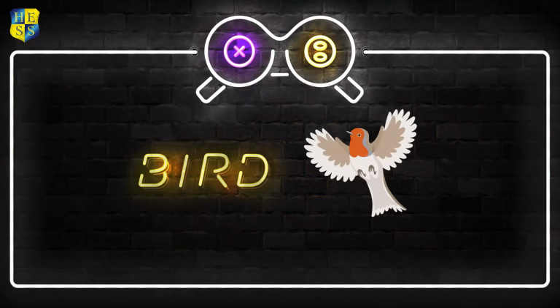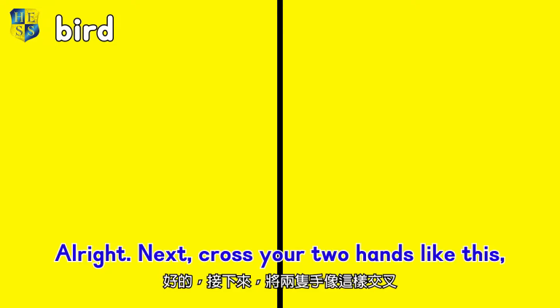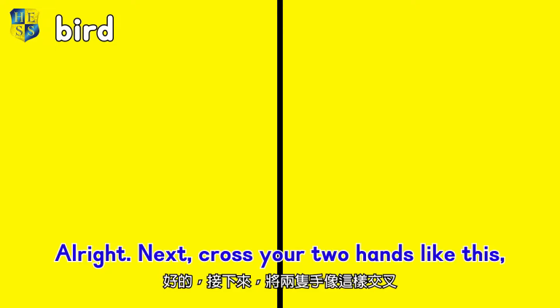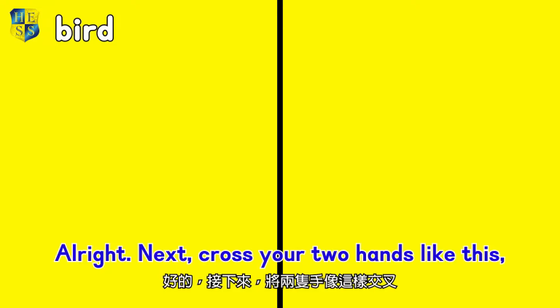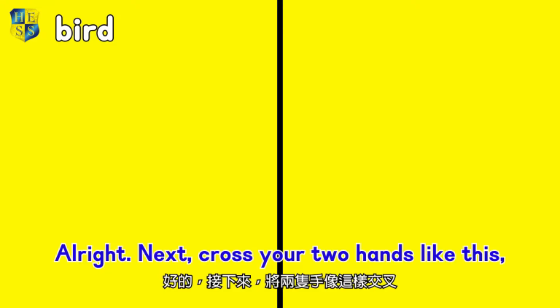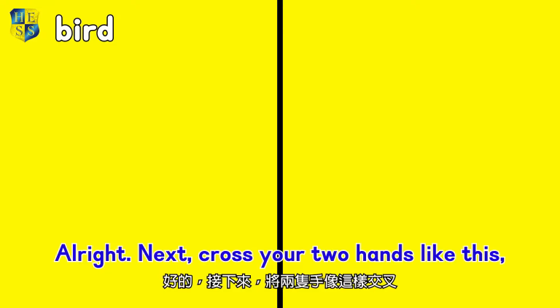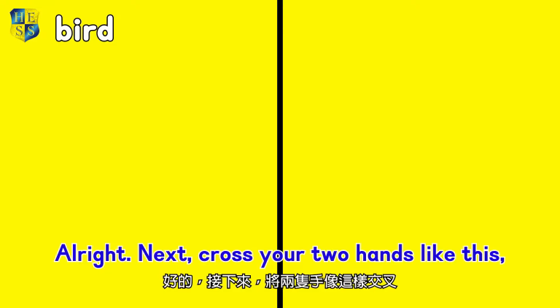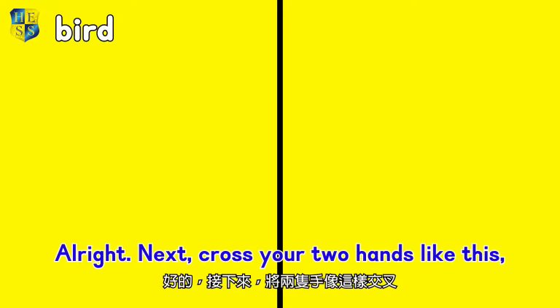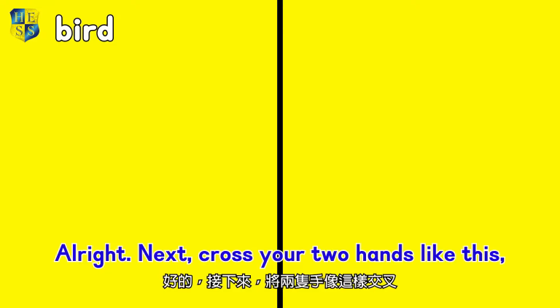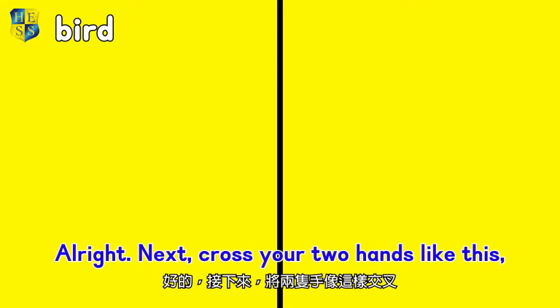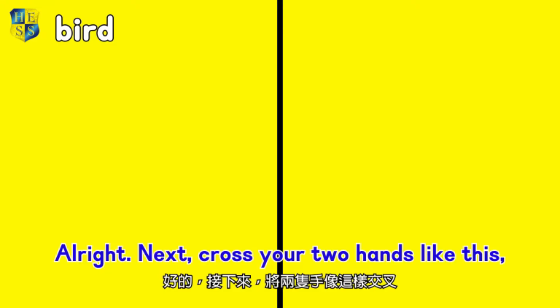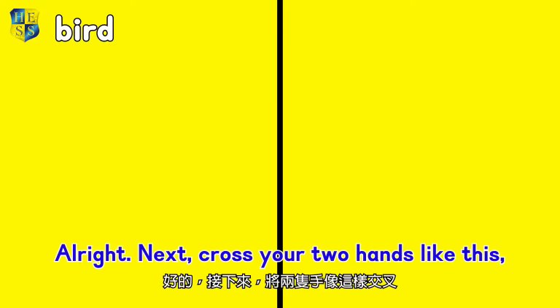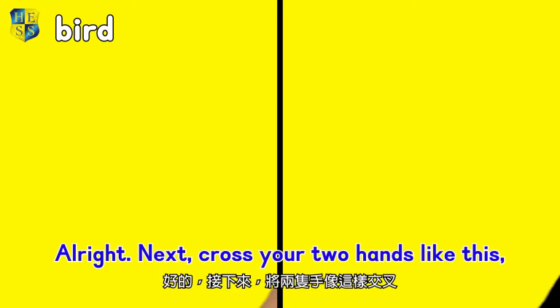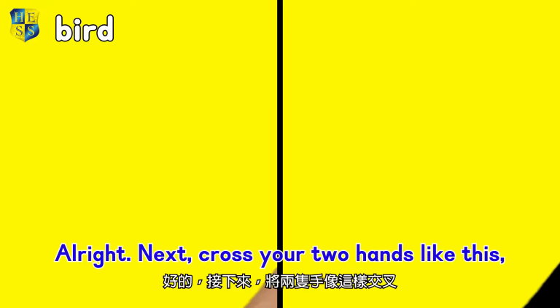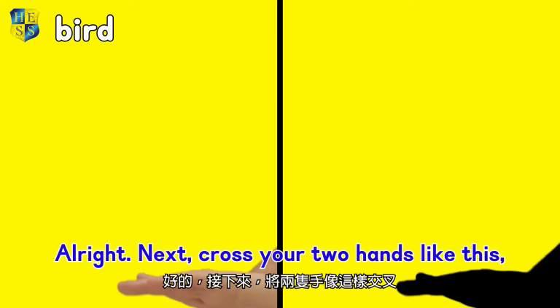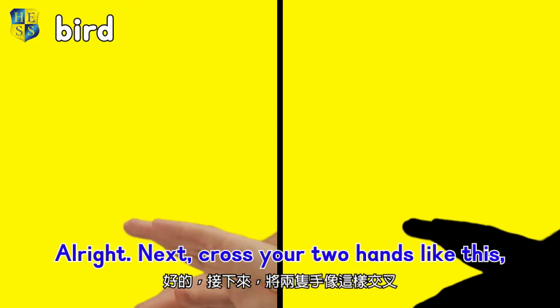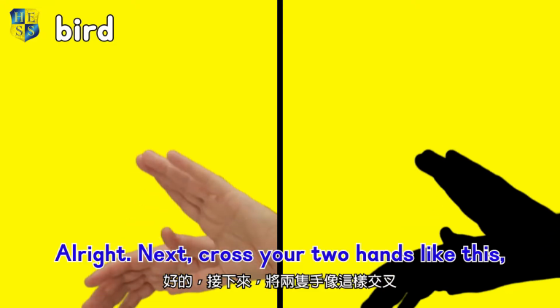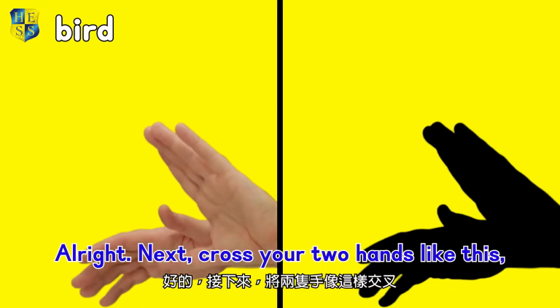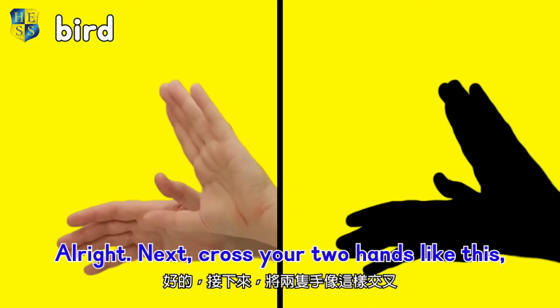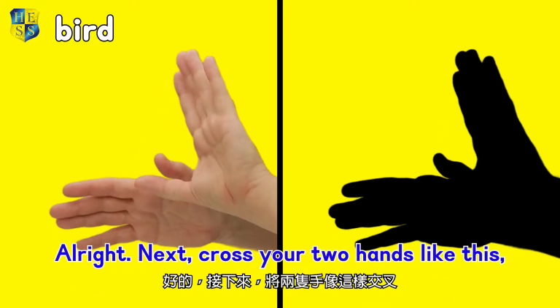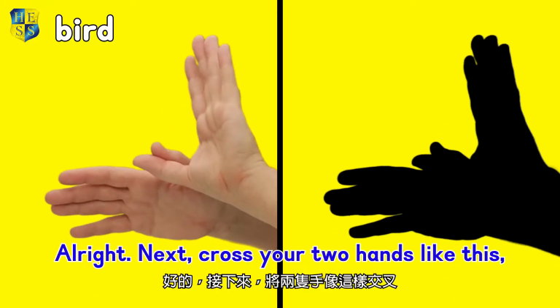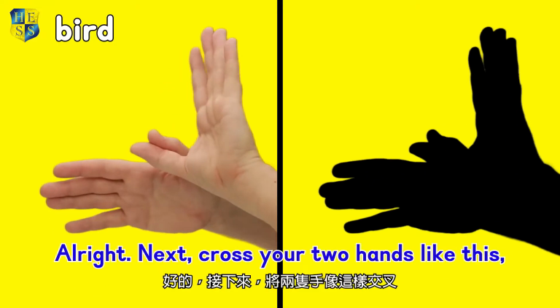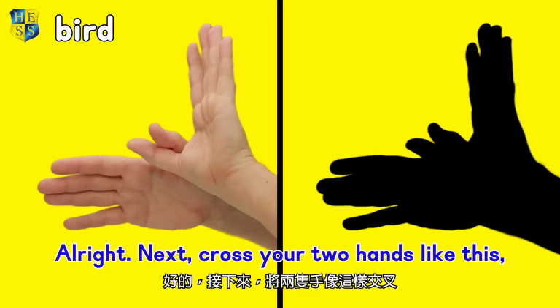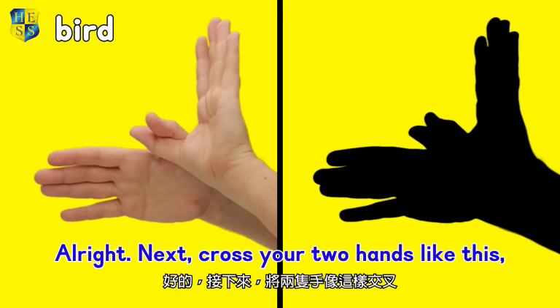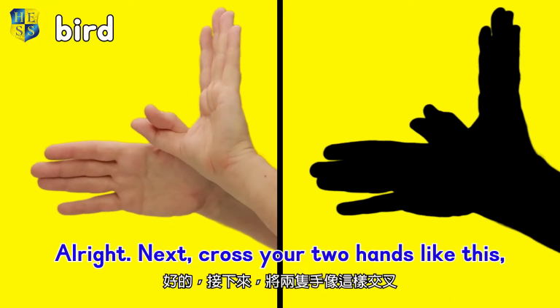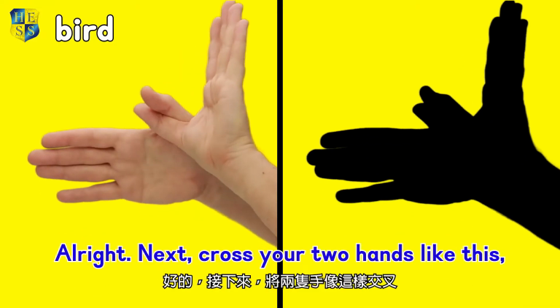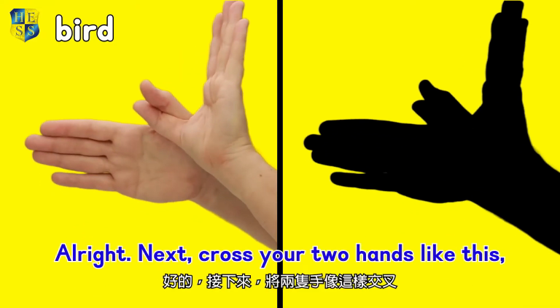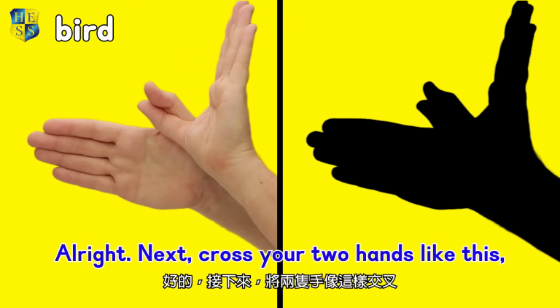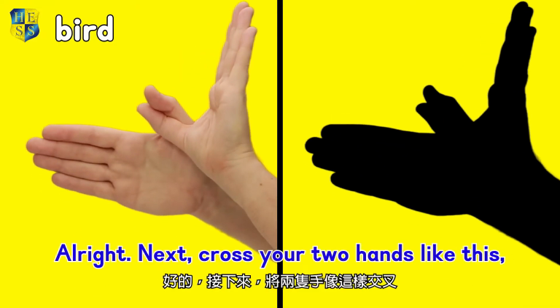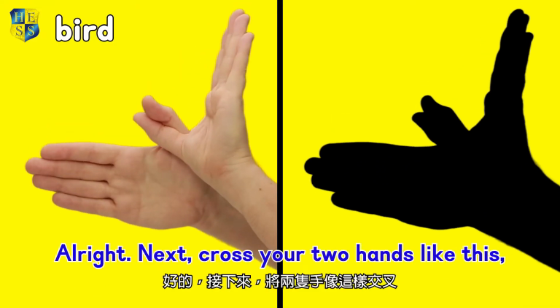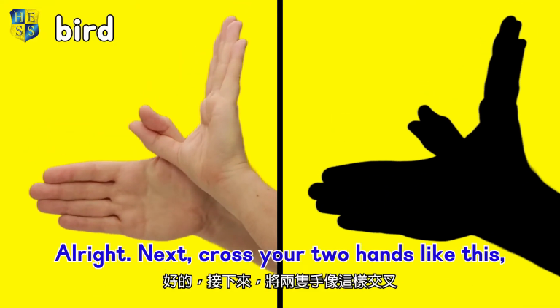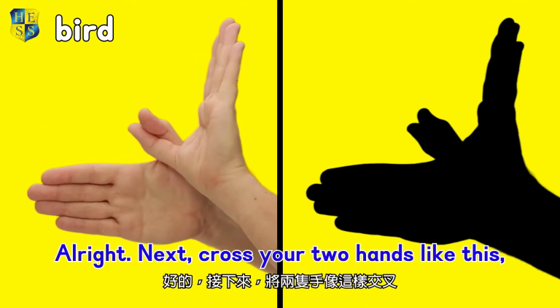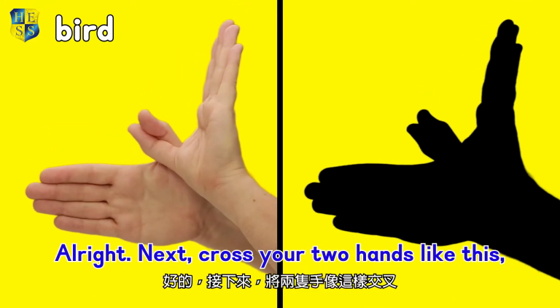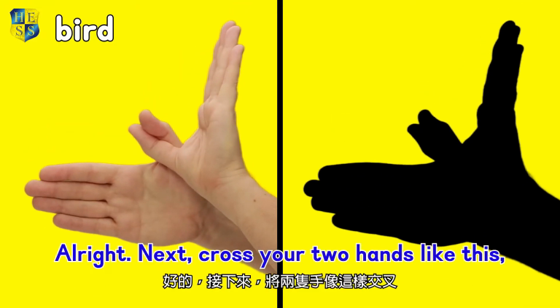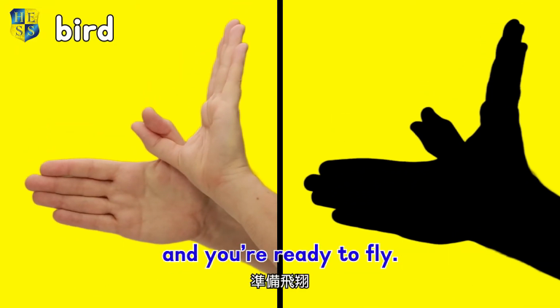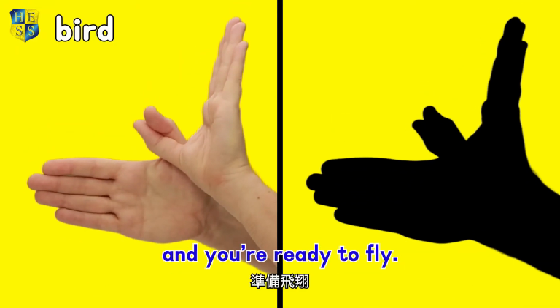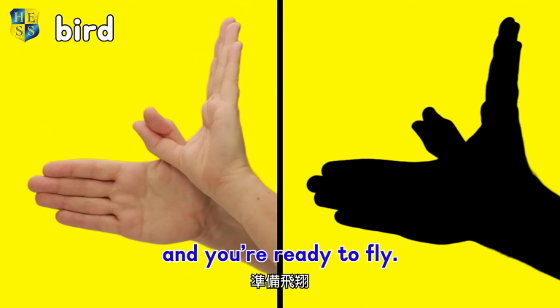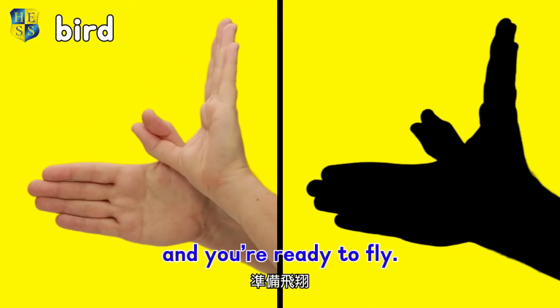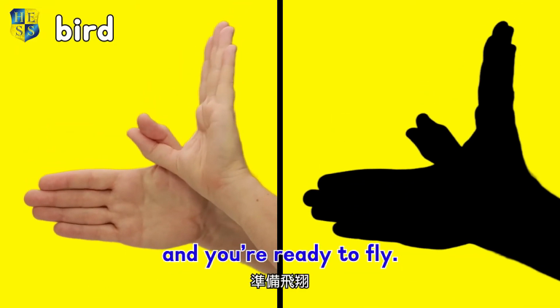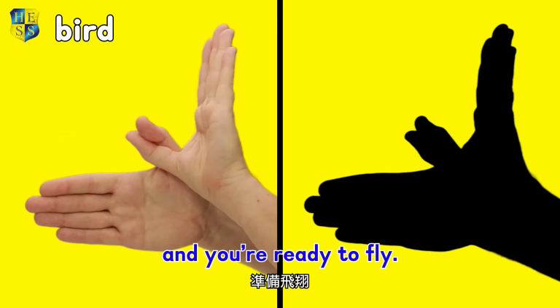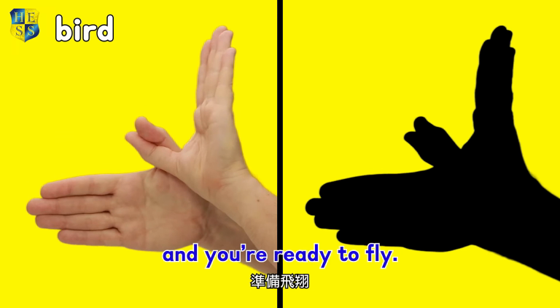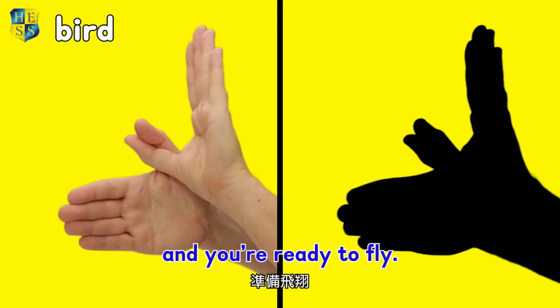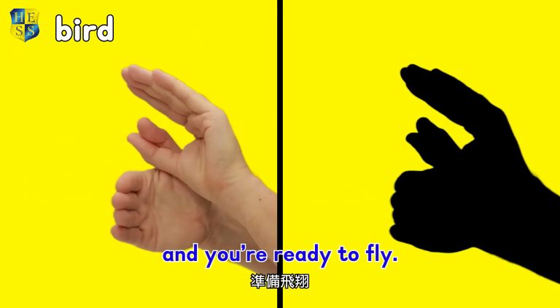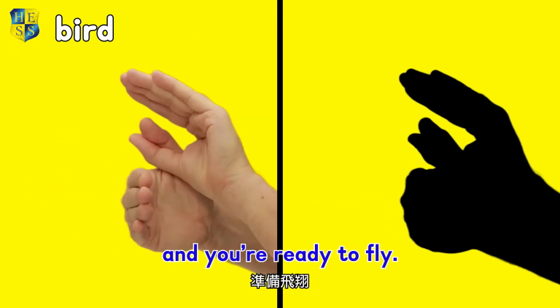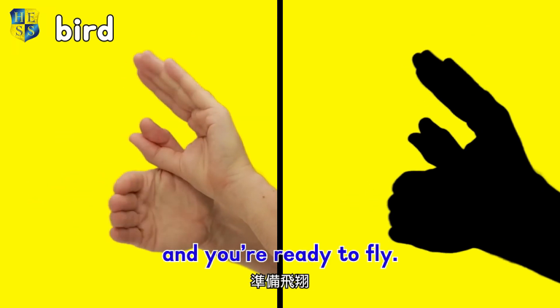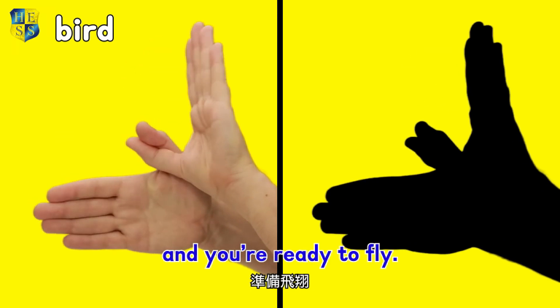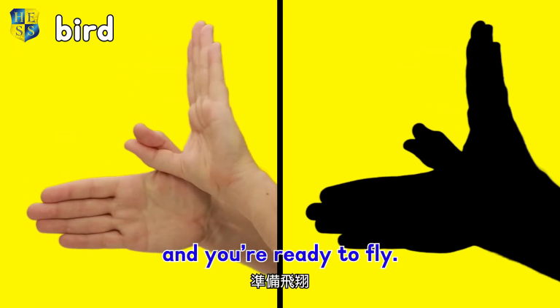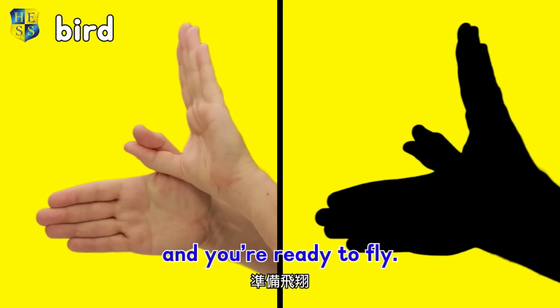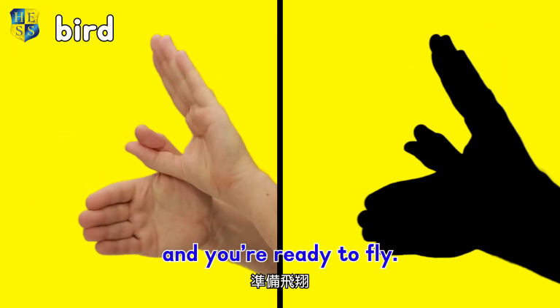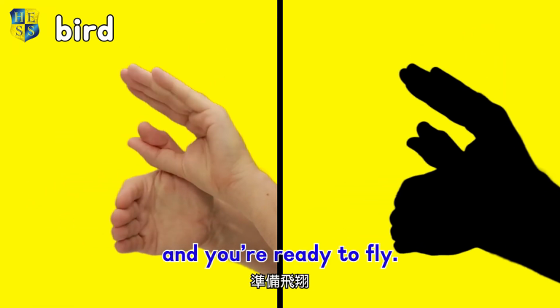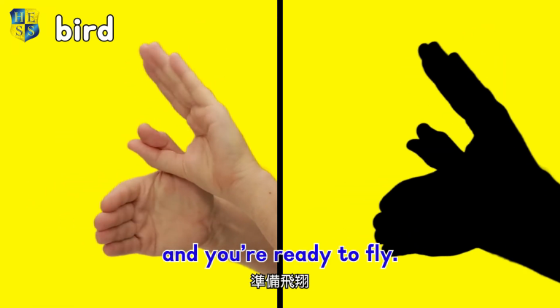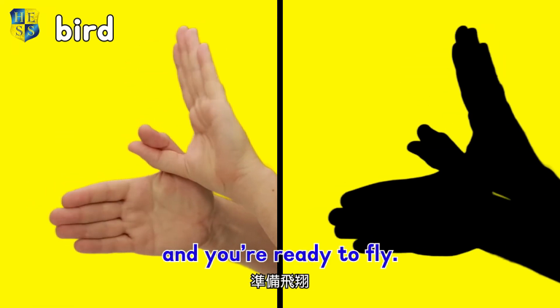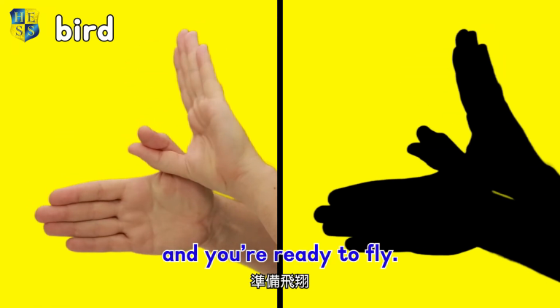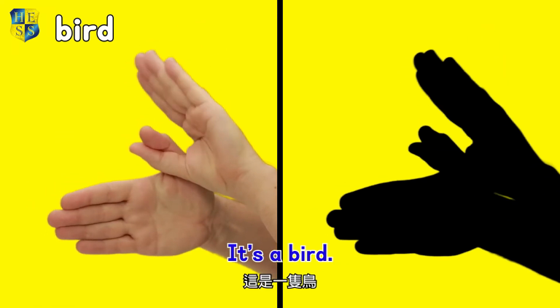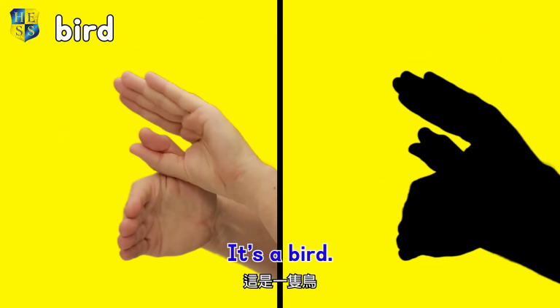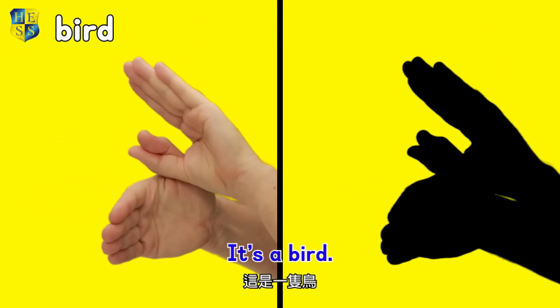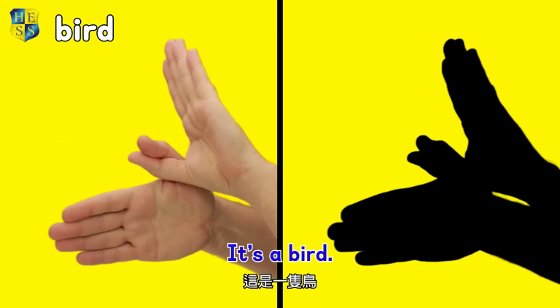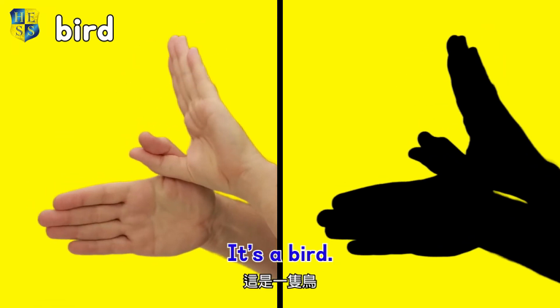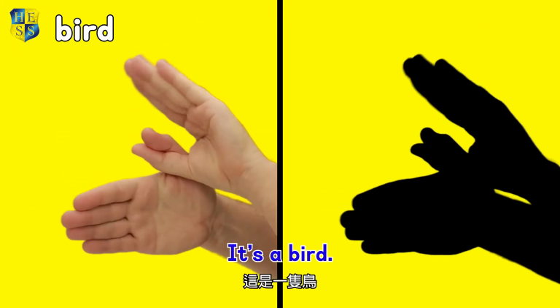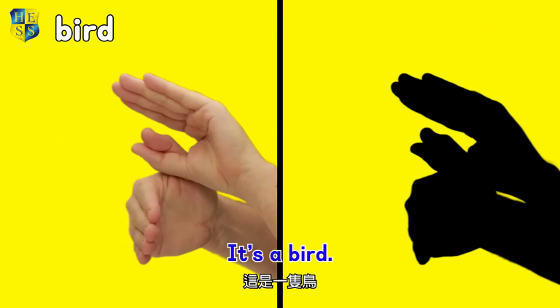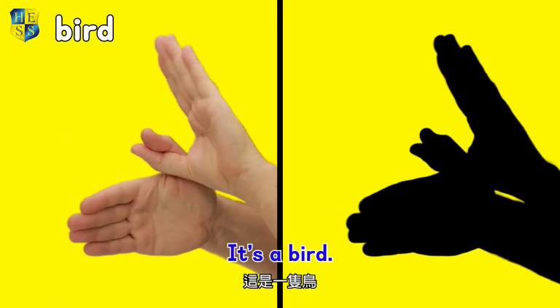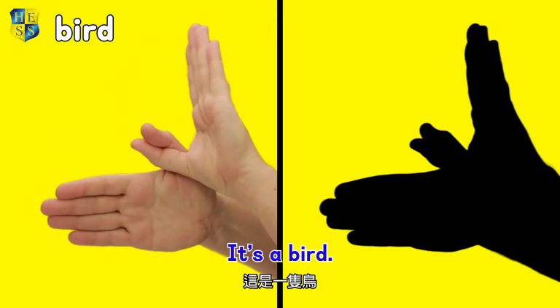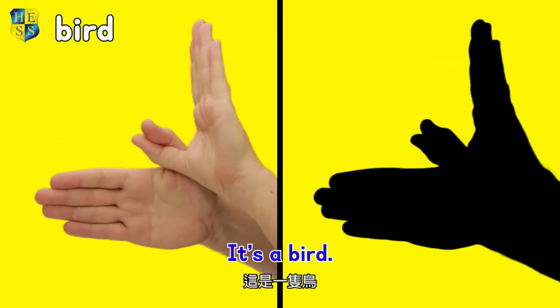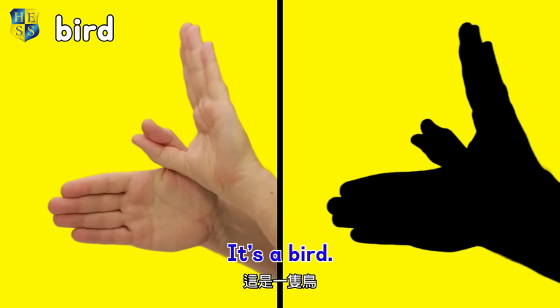Alright, next, cross your two hands like this and you're ready to fly! It's a bird!